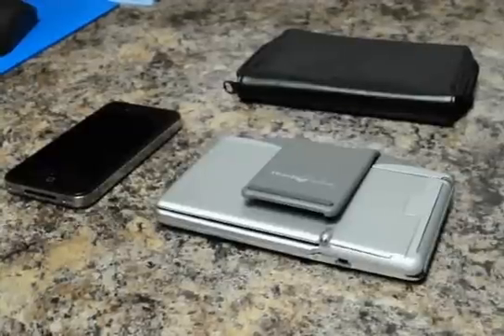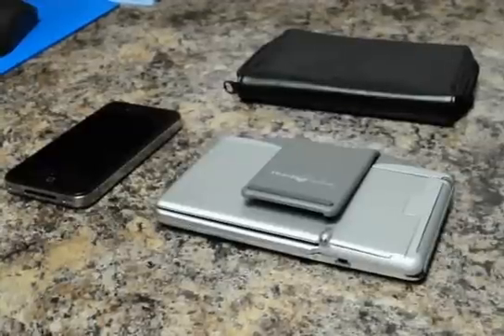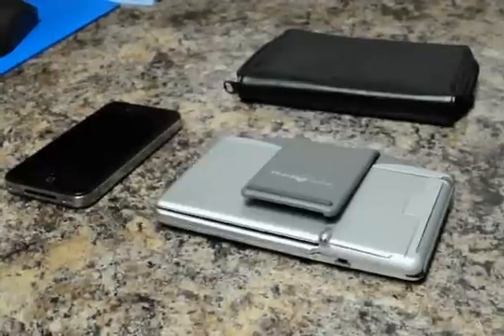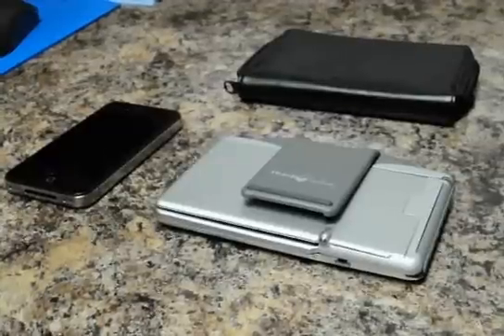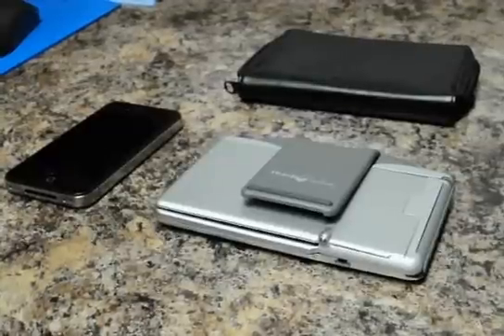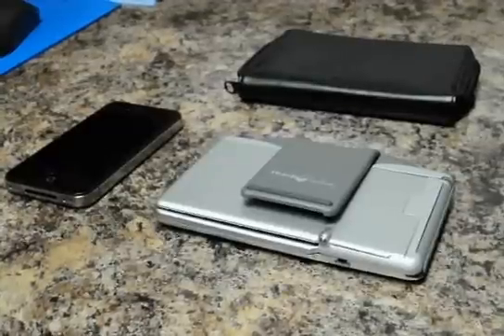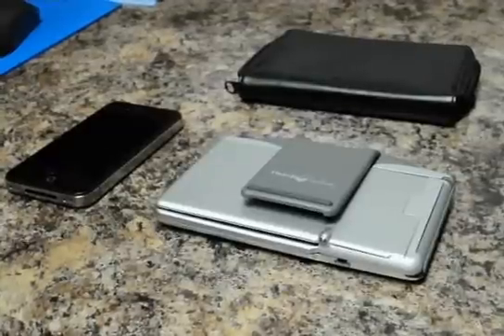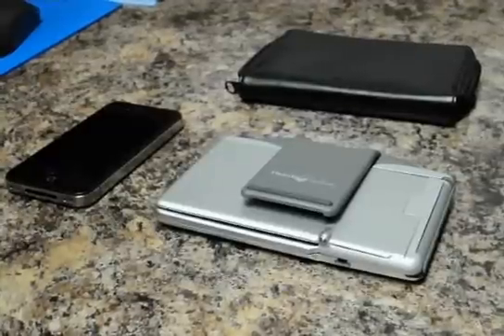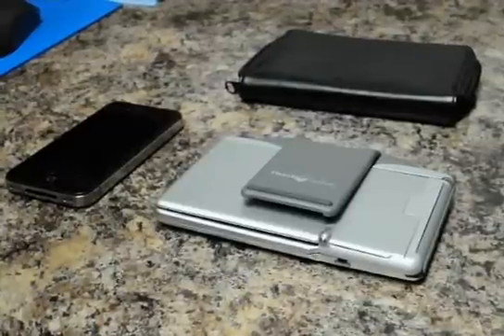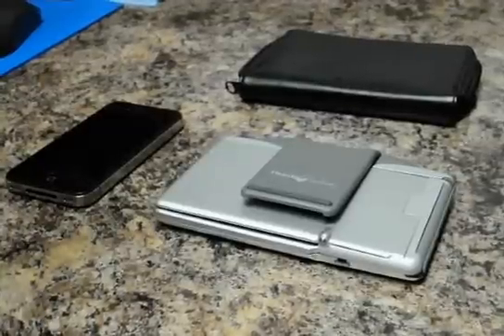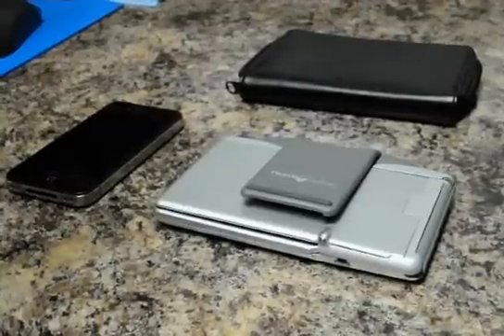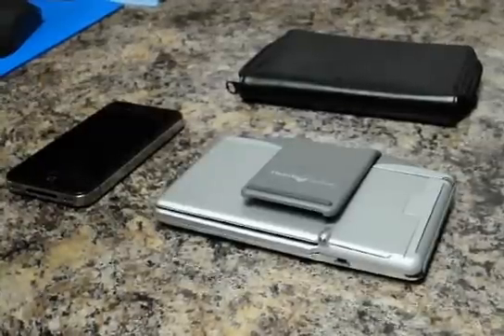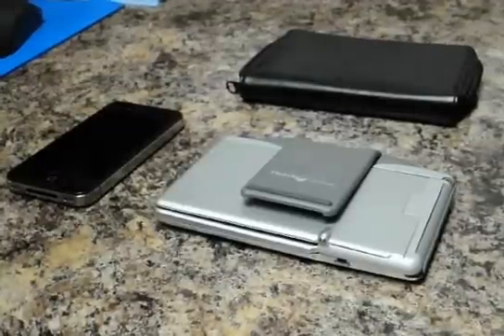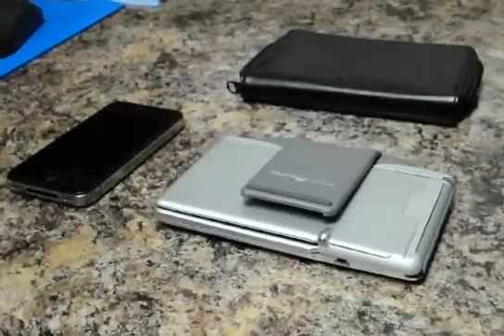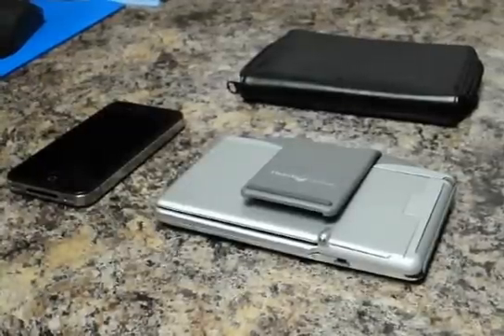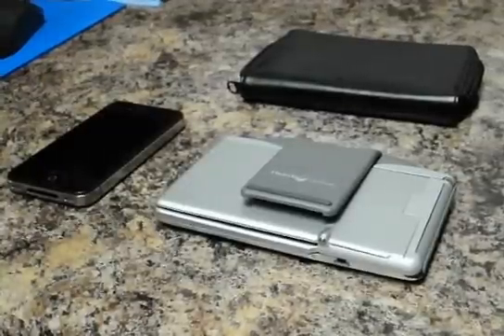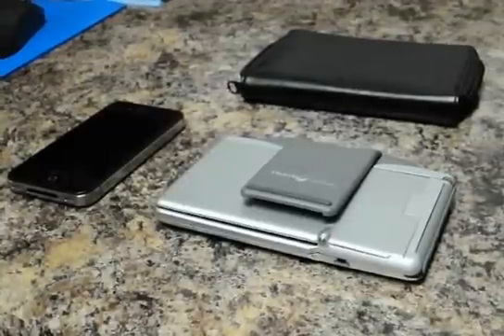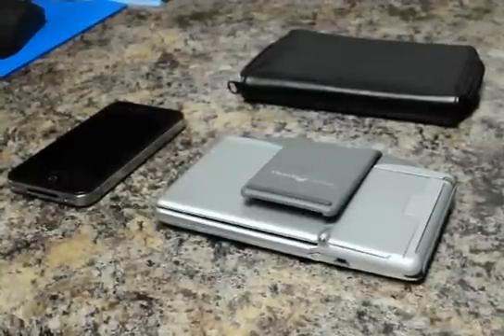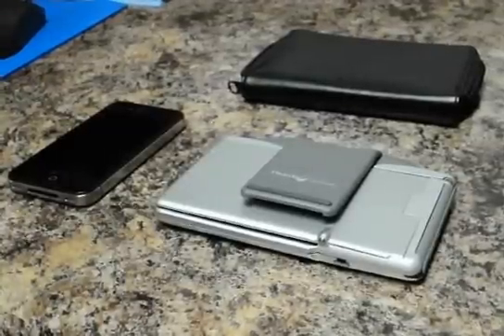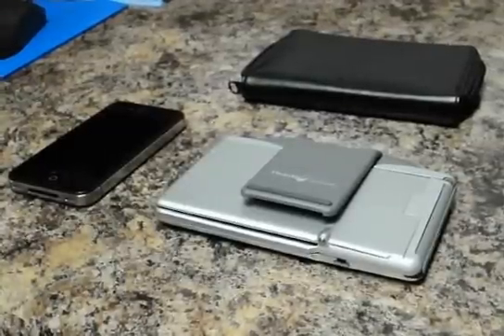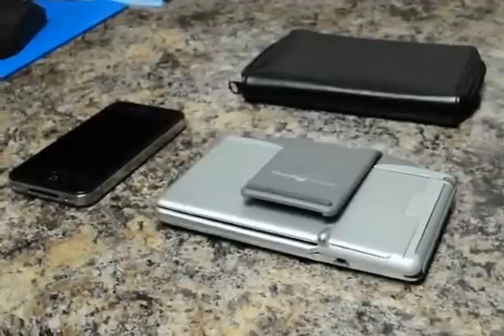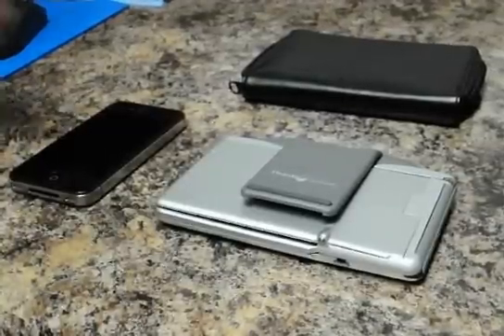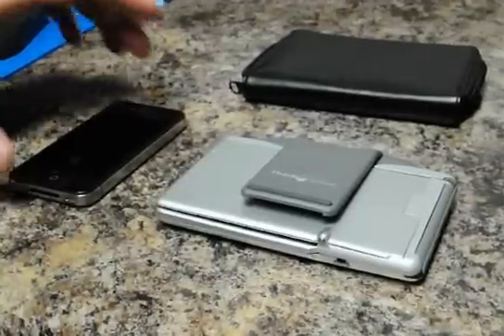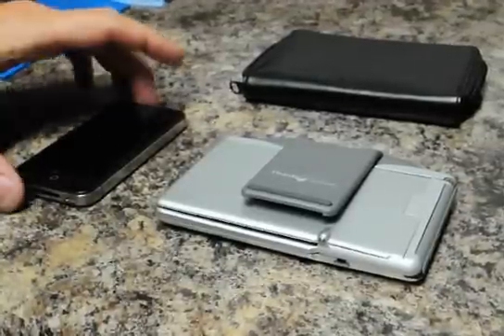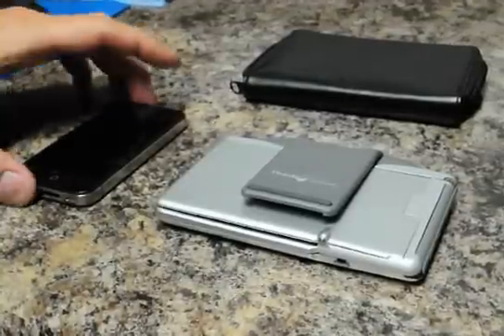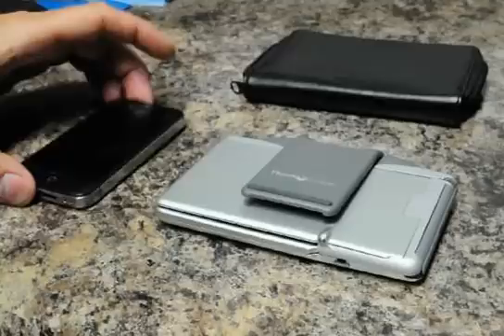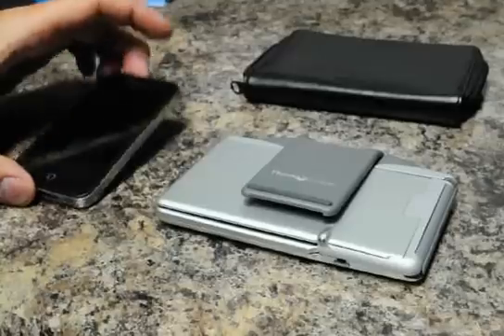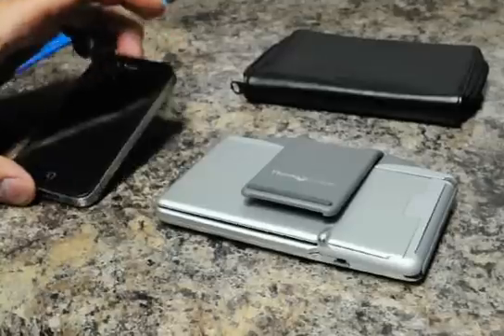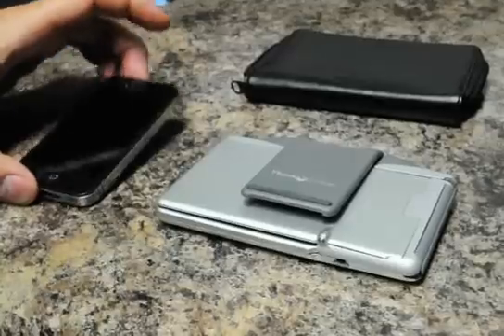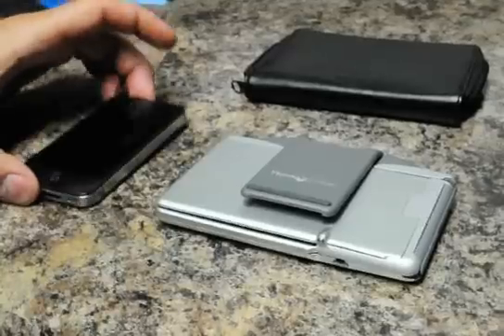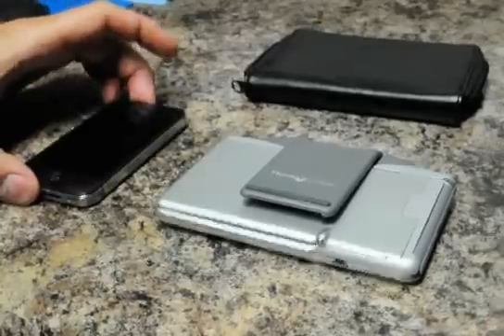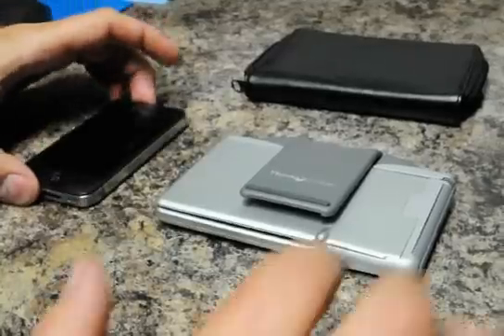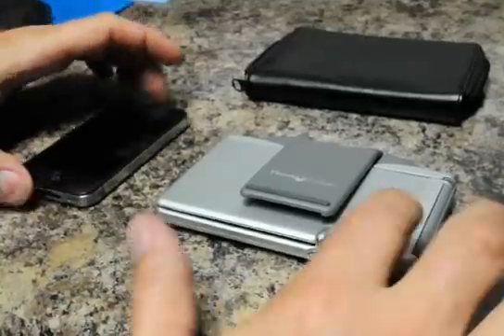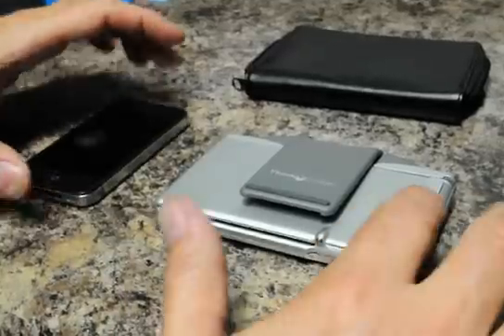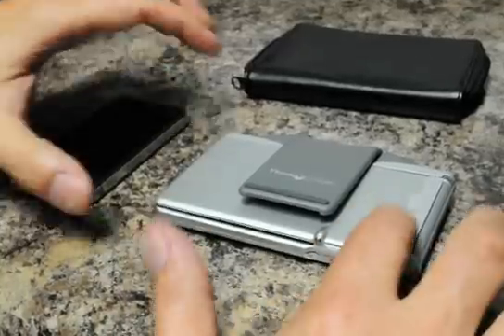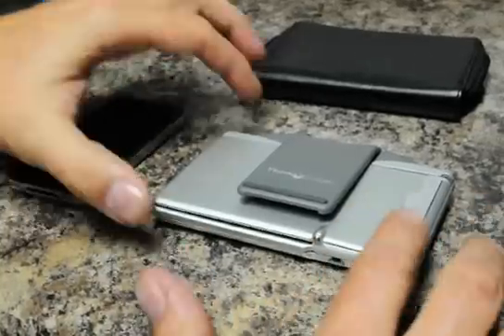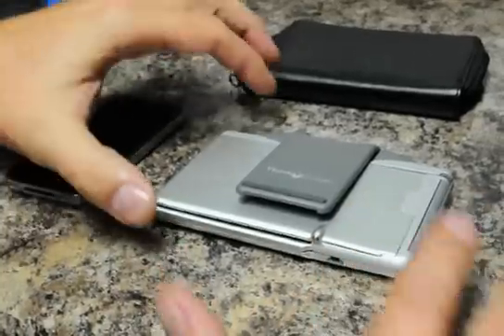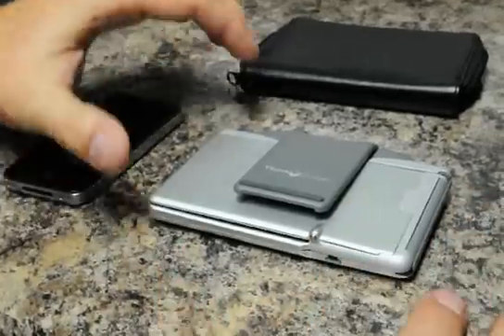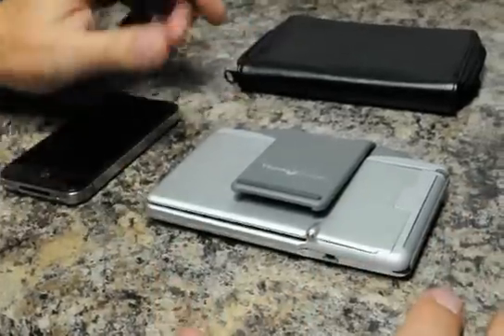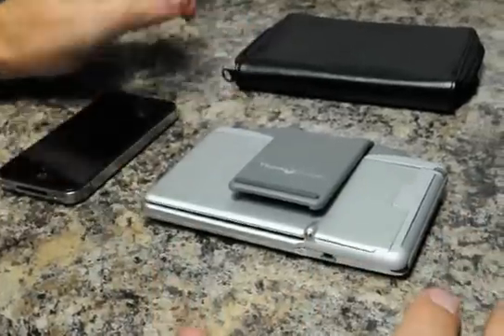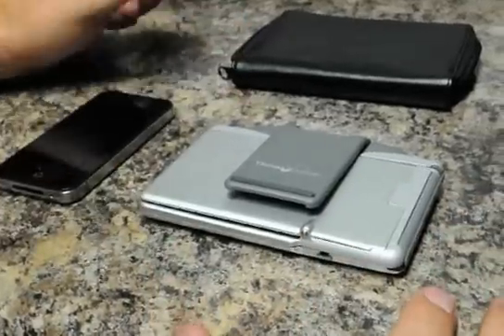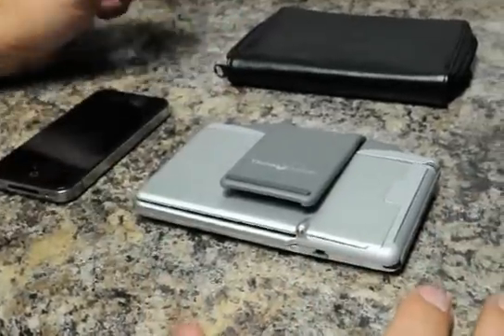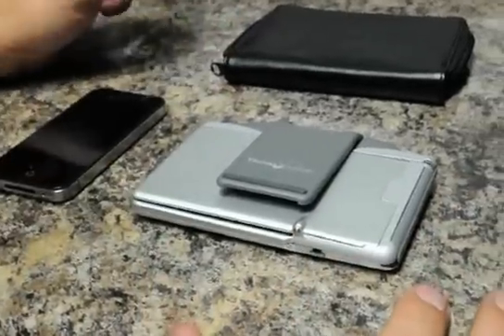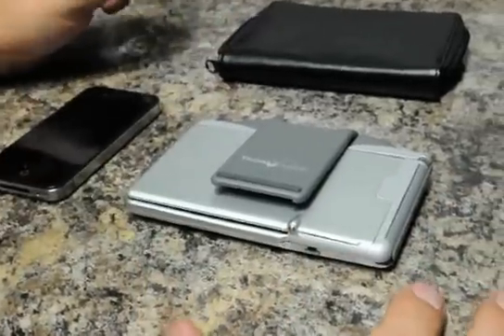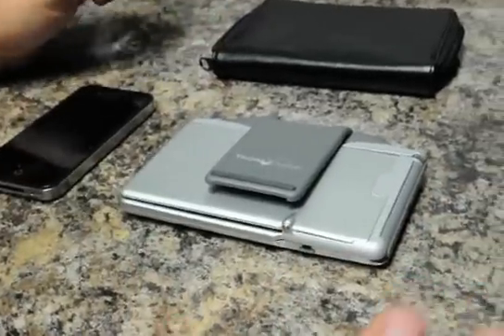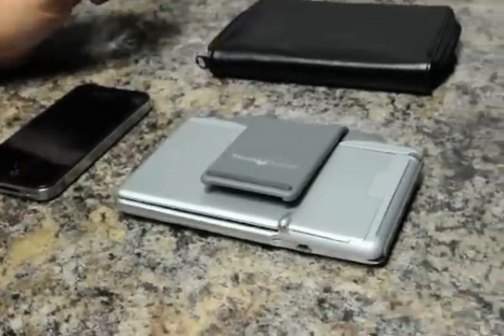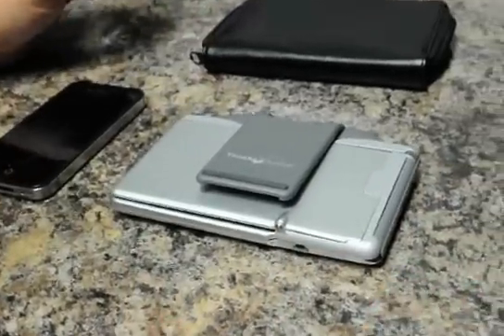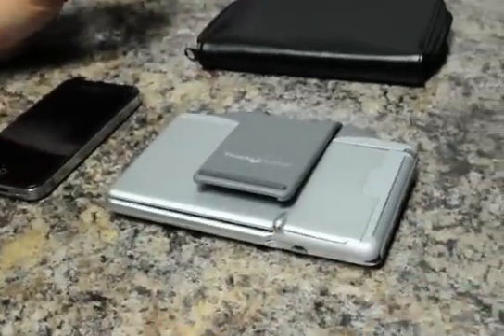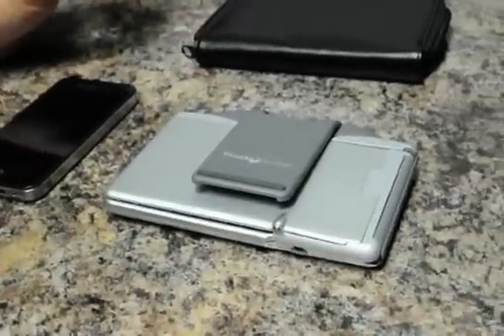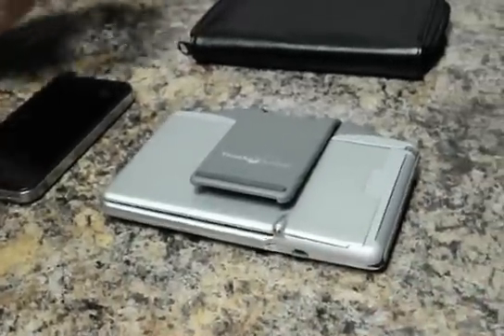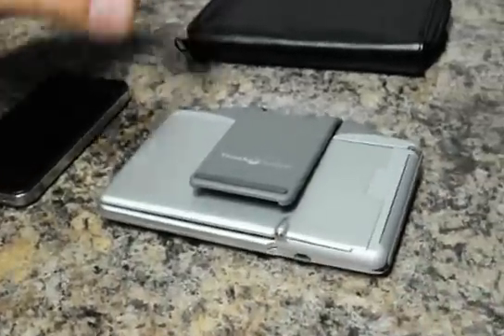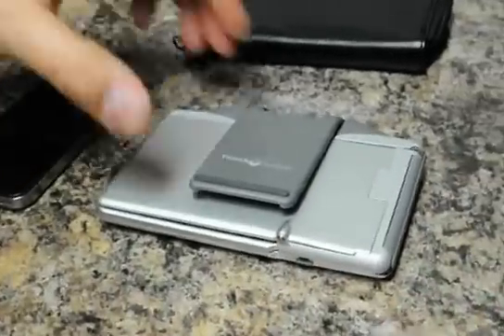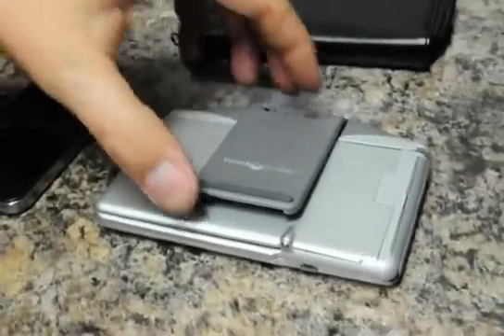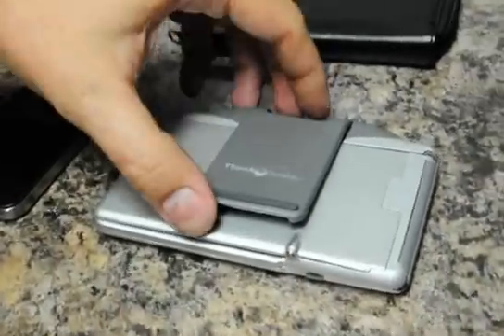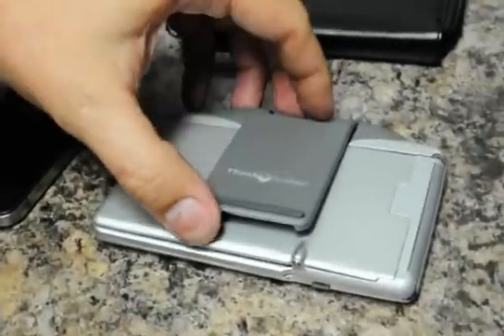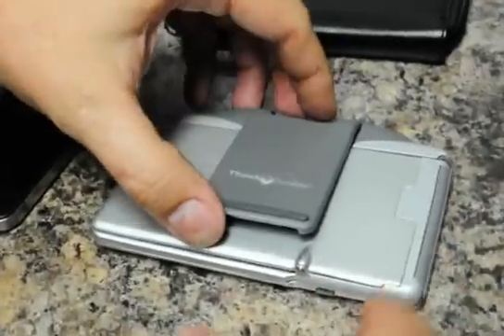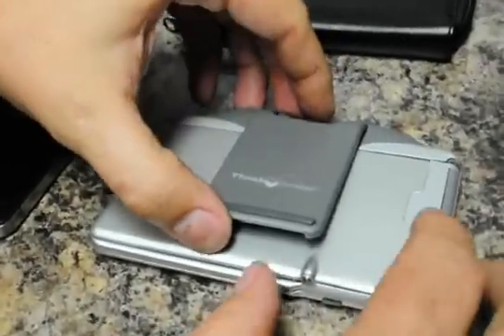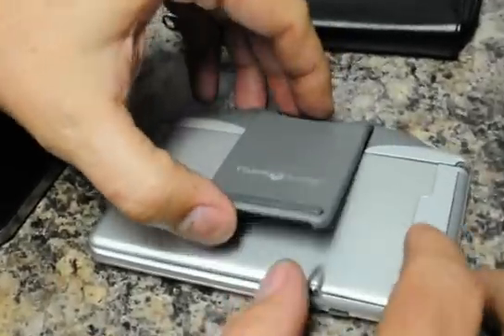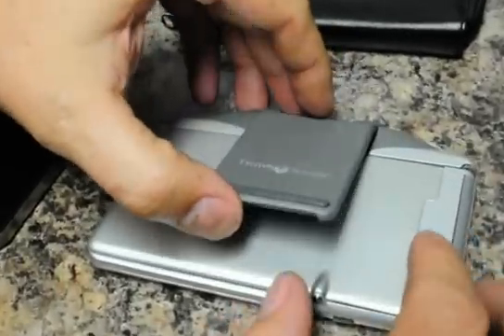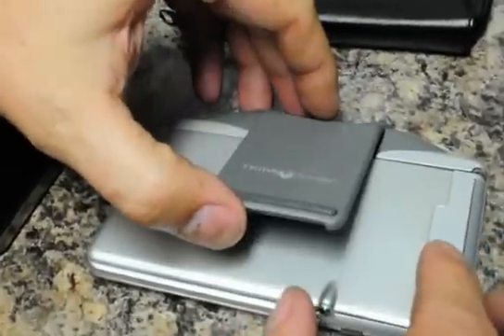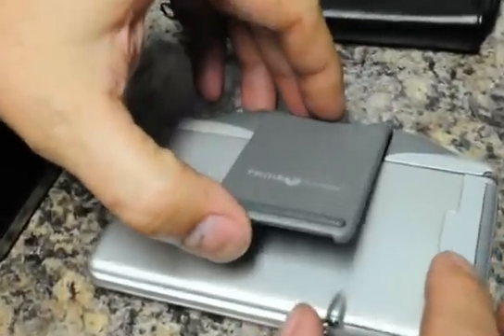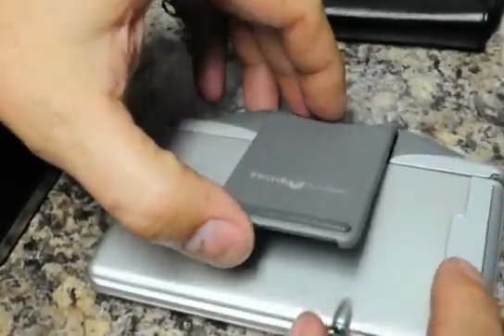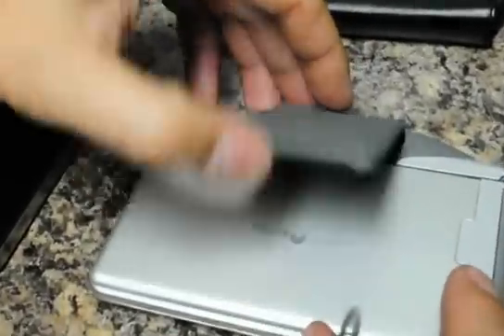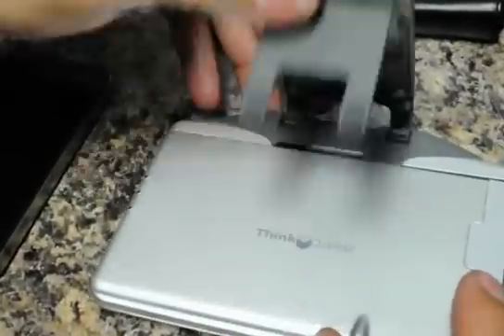Today we're going to demonstrate how to take an iPhone and pair it with Think Outside, the wireless Bluetooth keyboard.